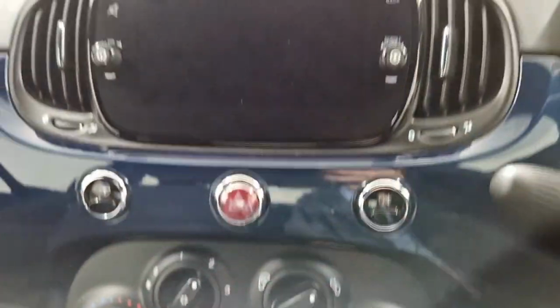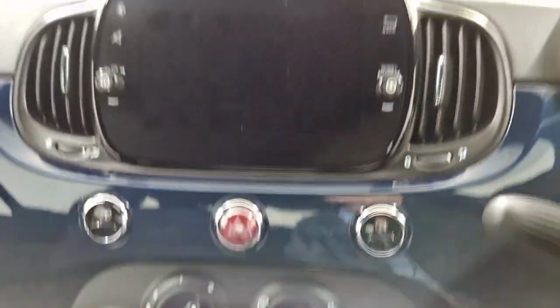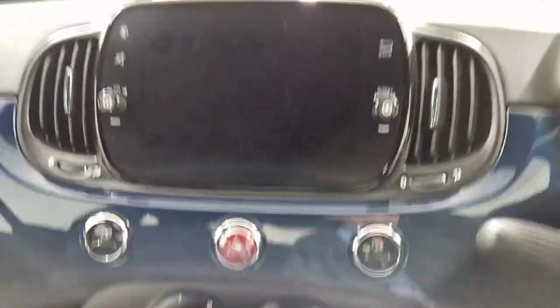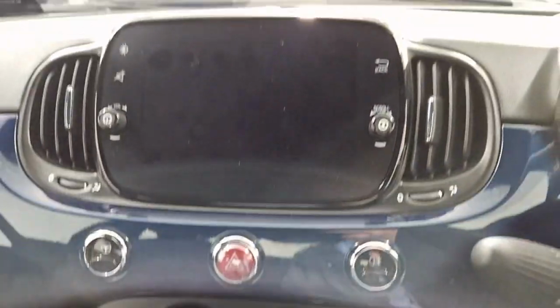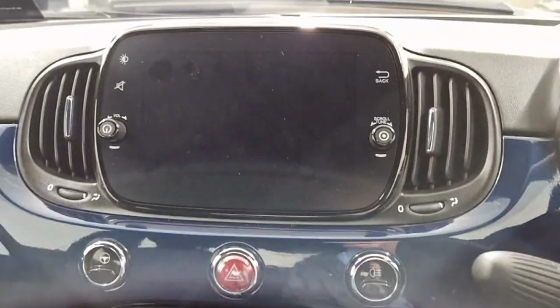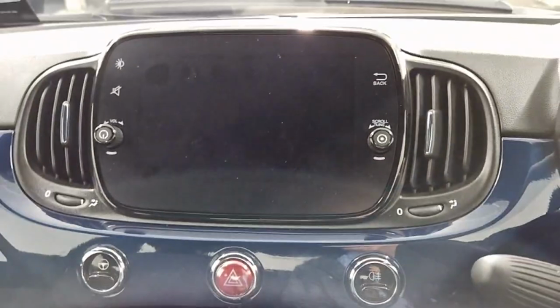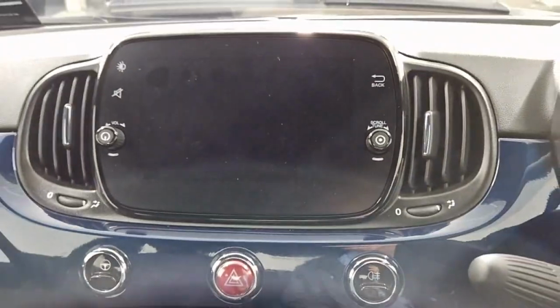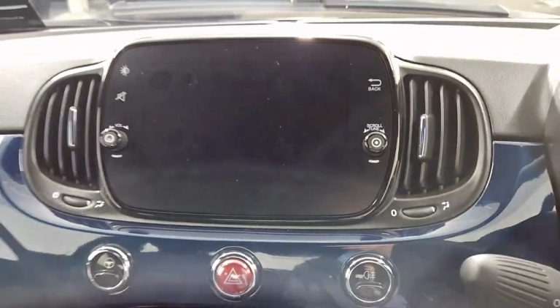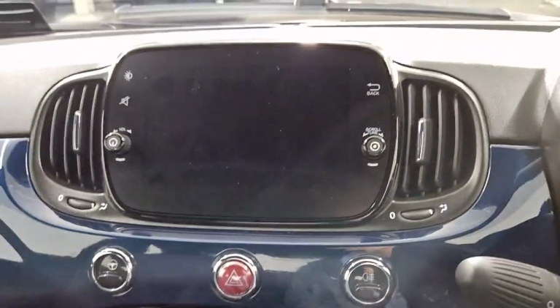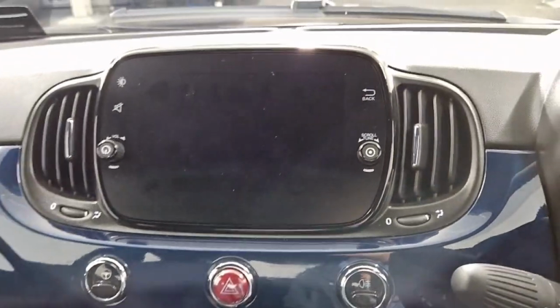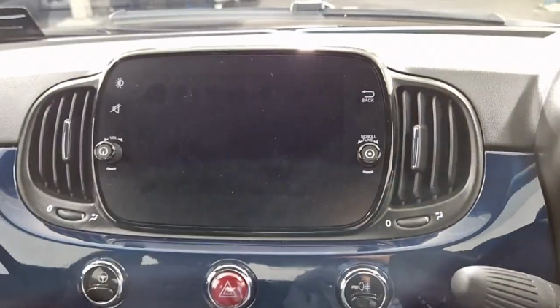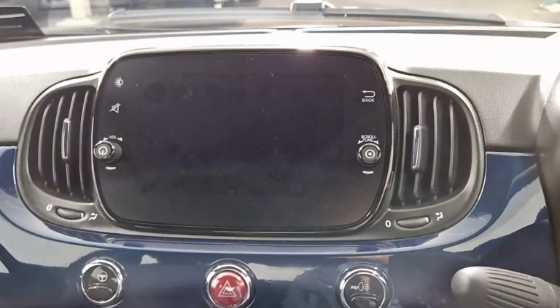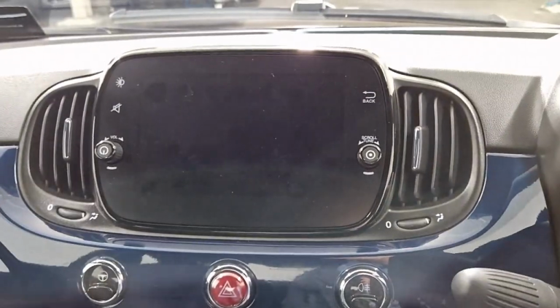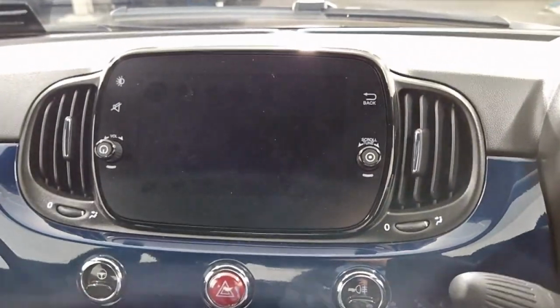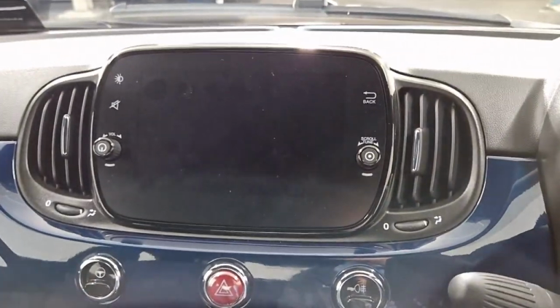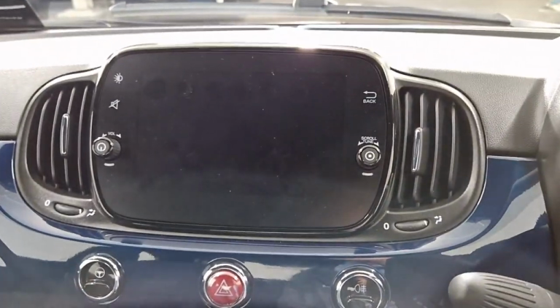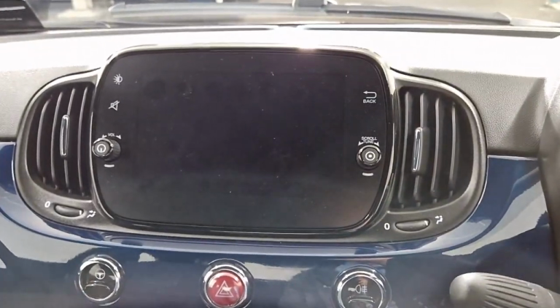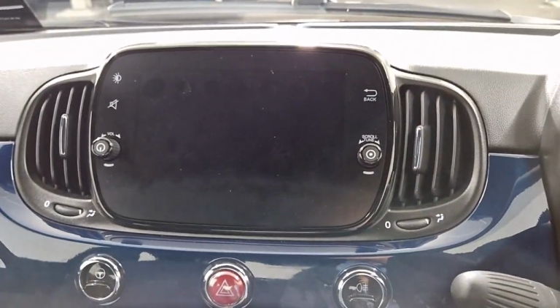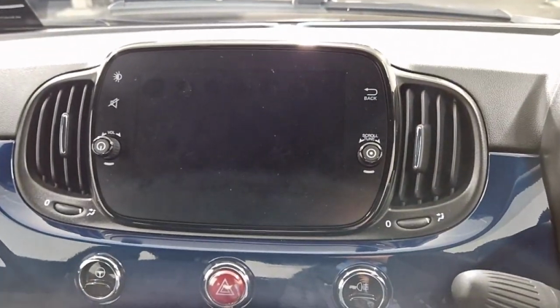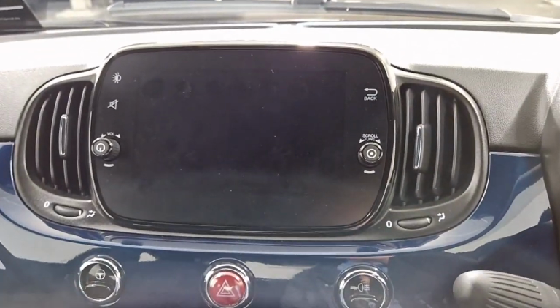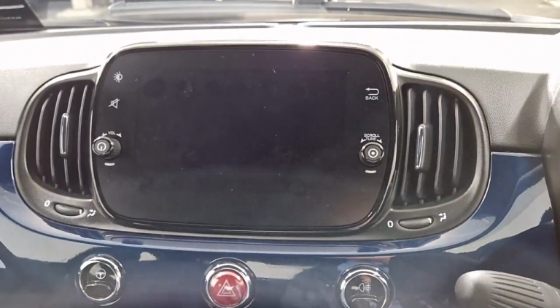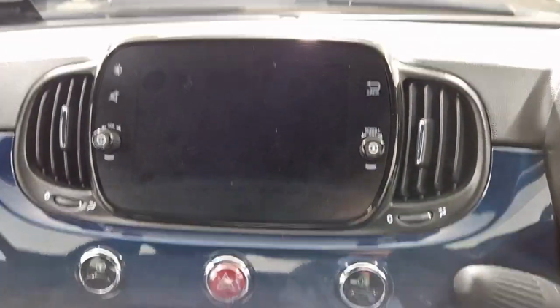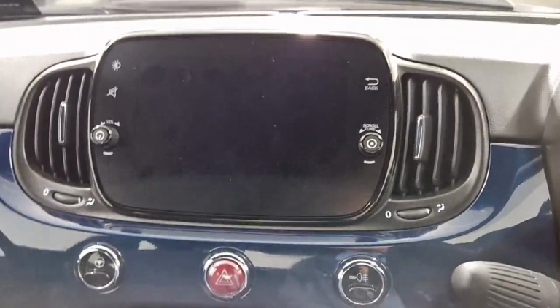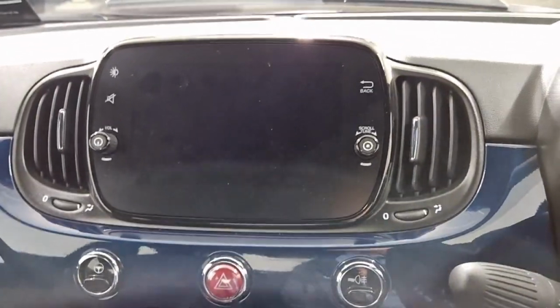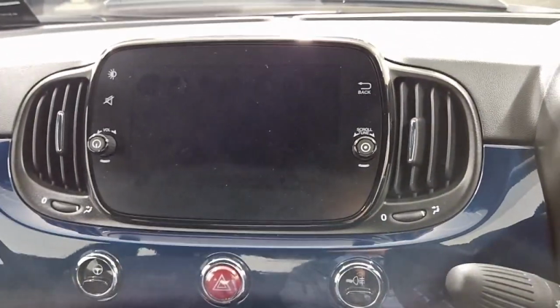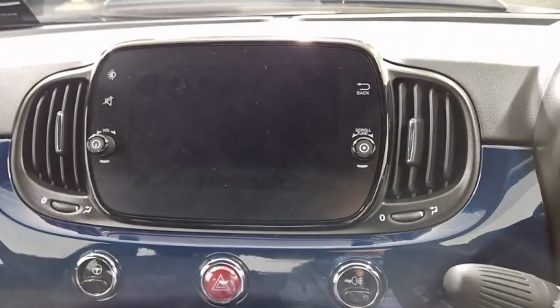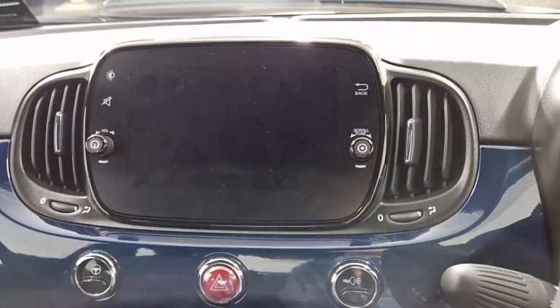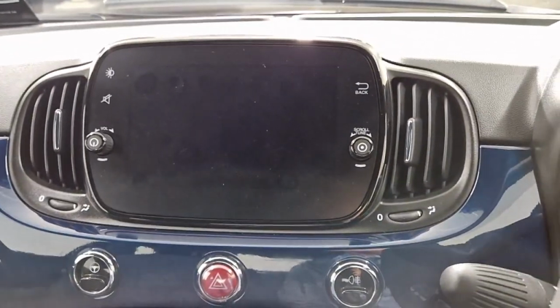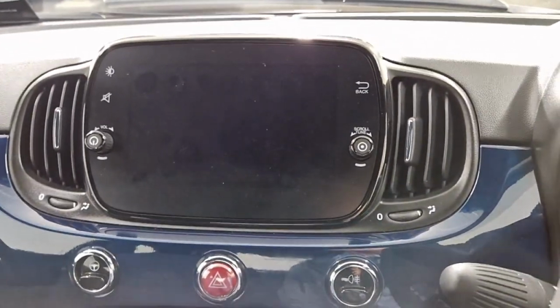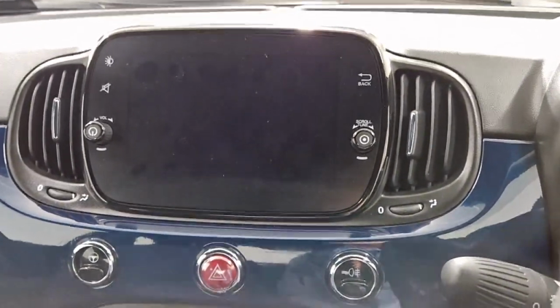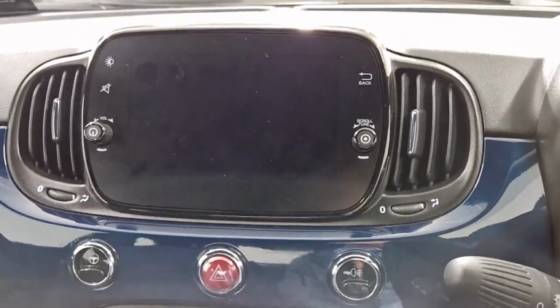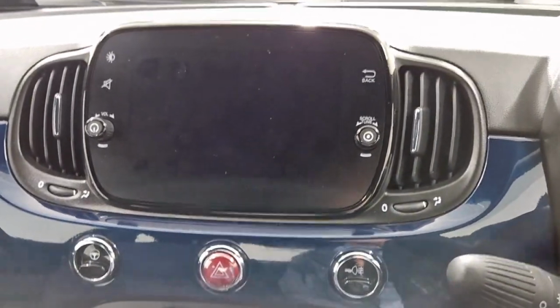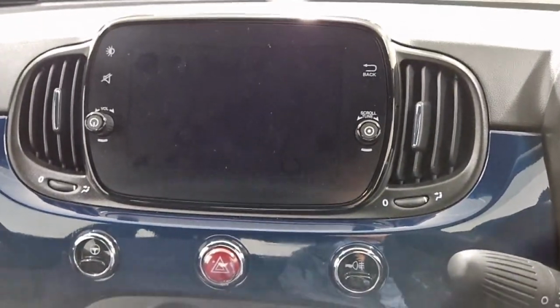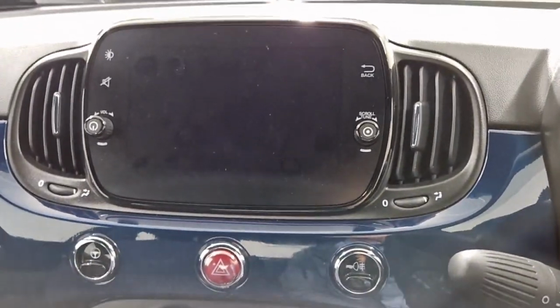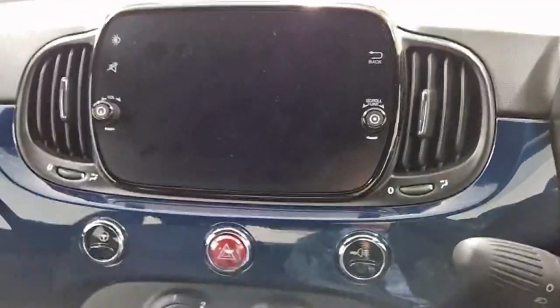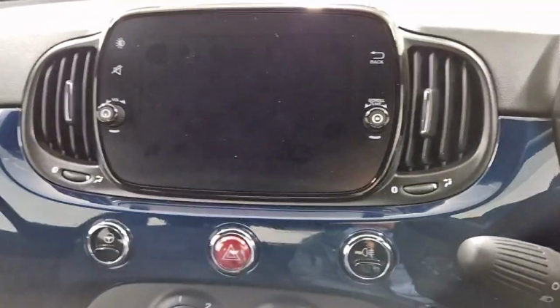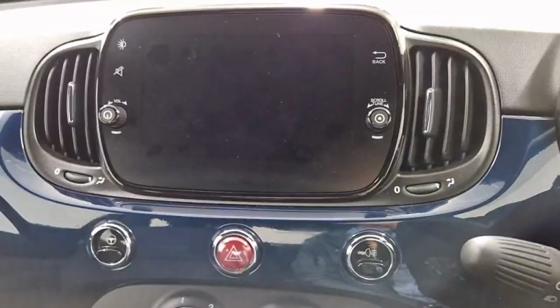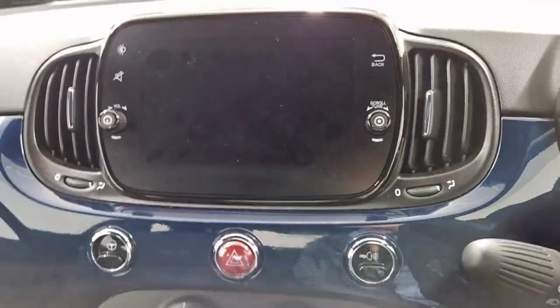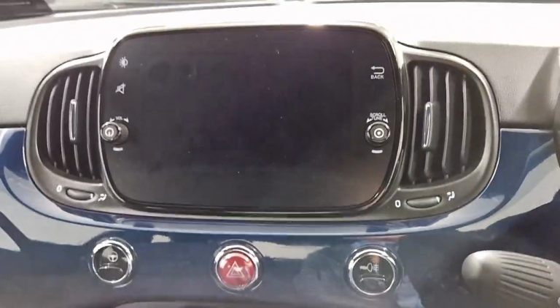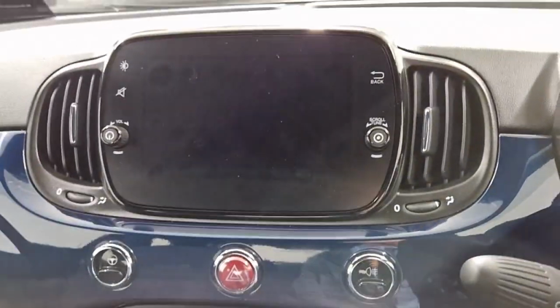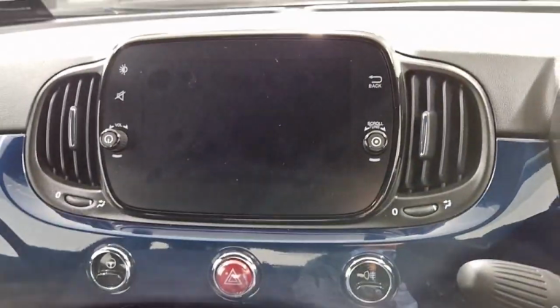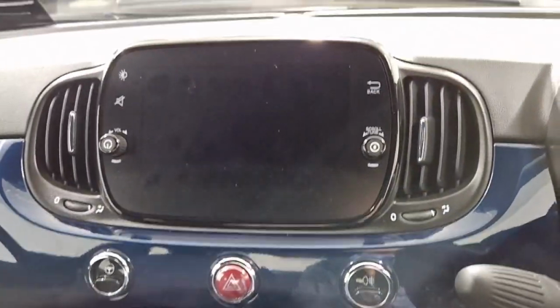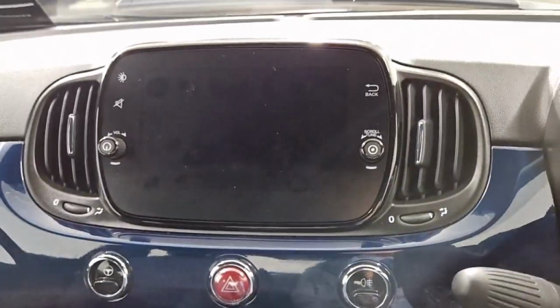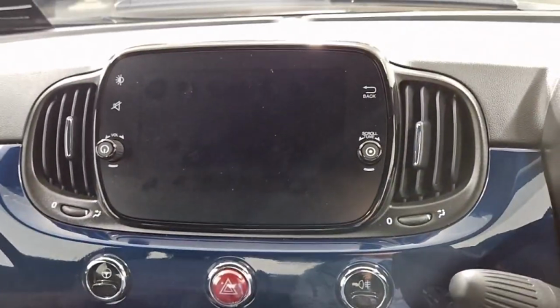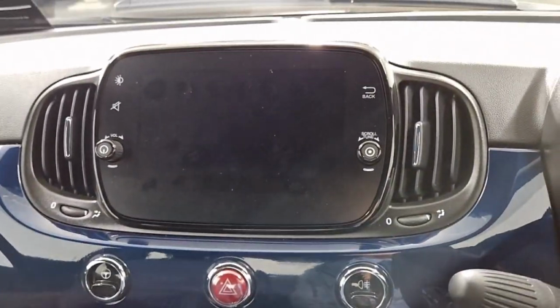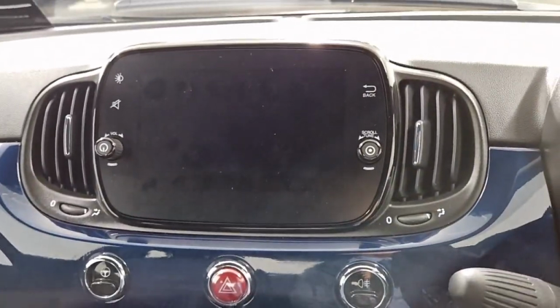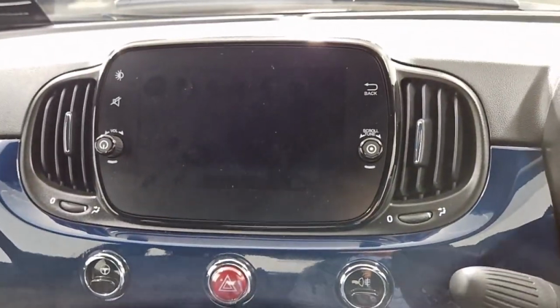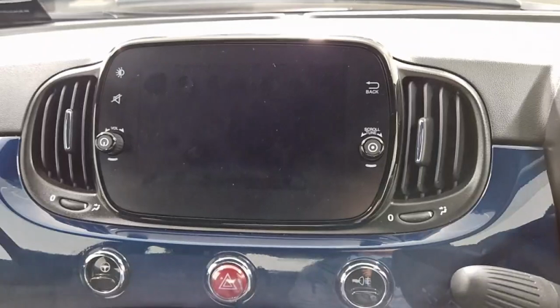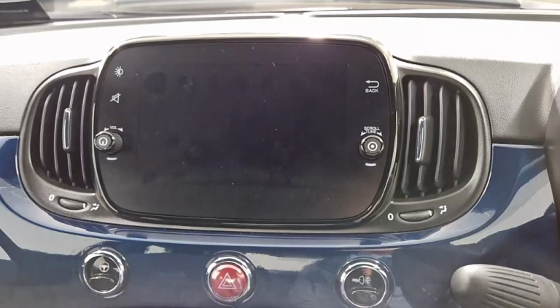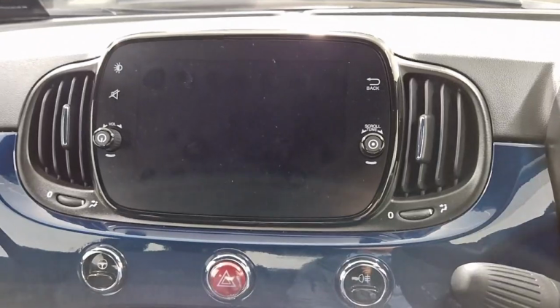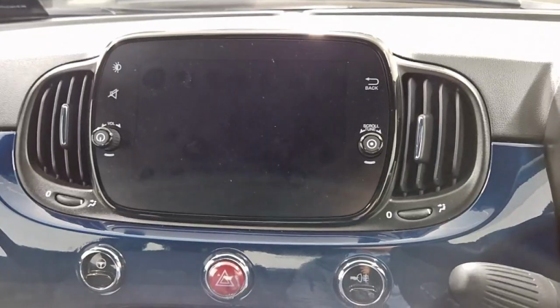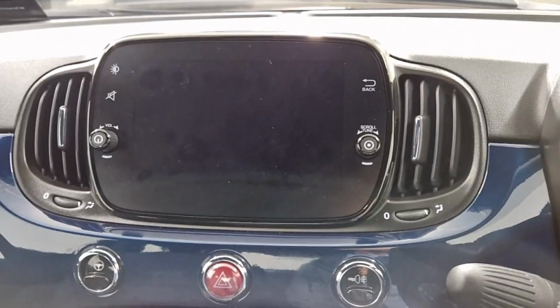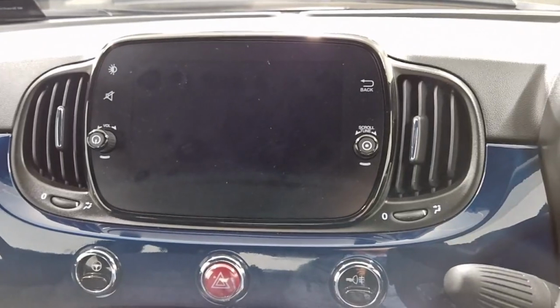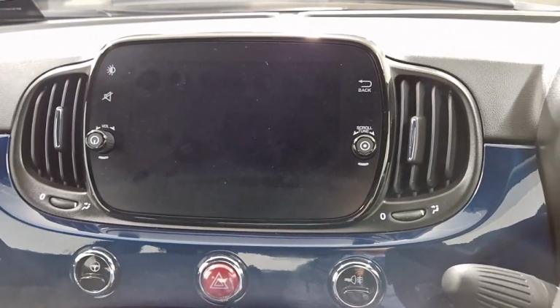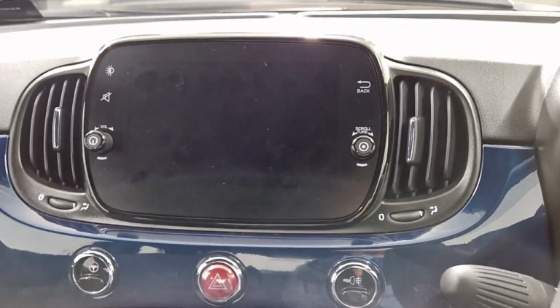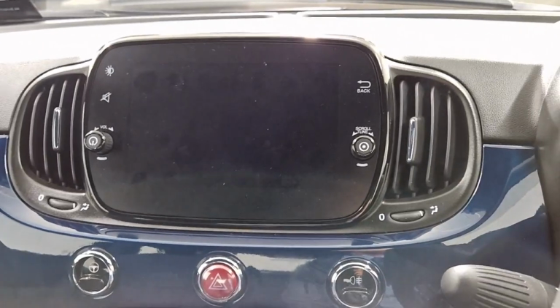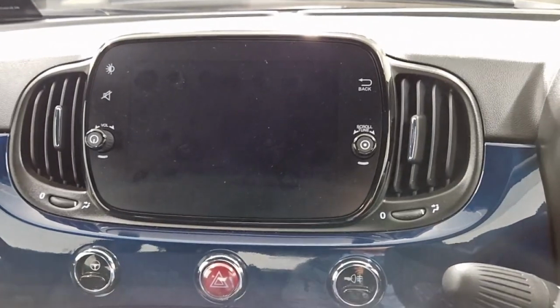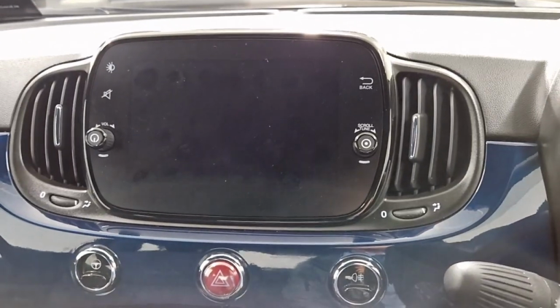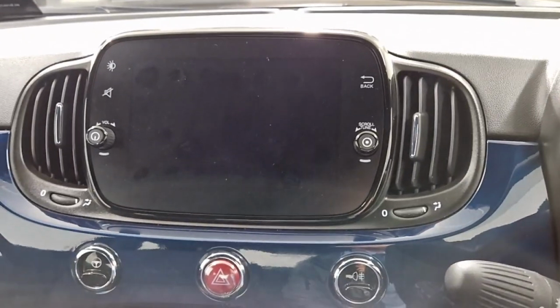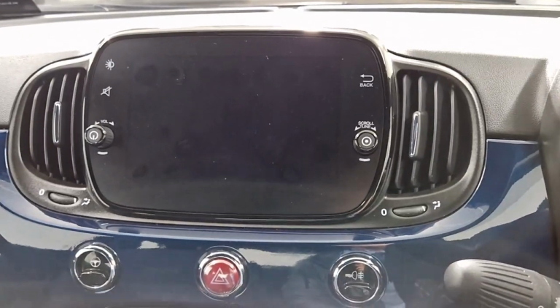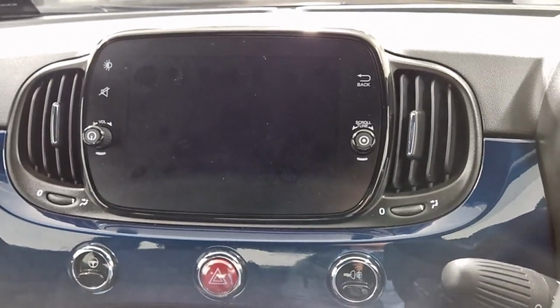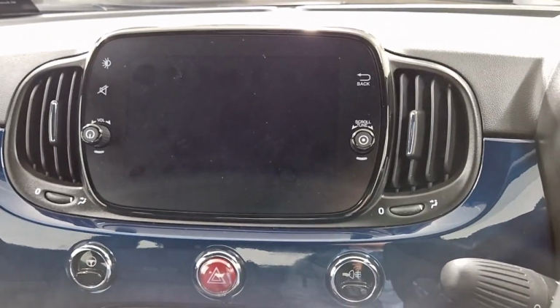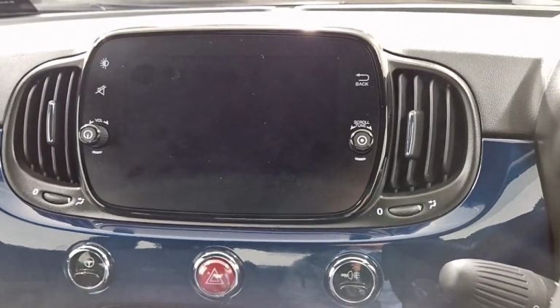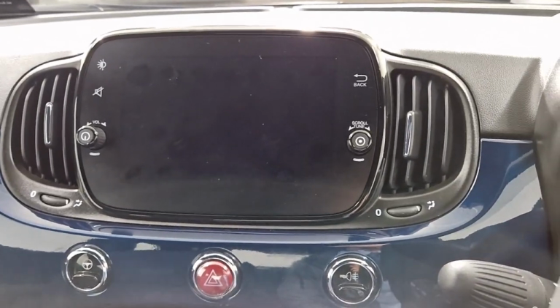And we have our screen, which can be used to connect your phone to for navigation and music.